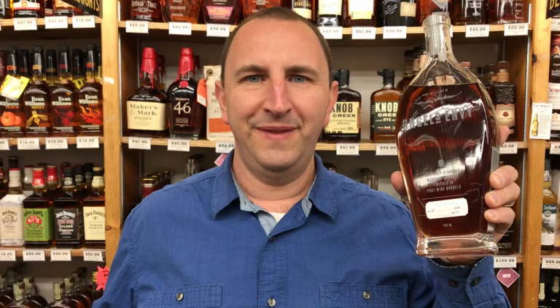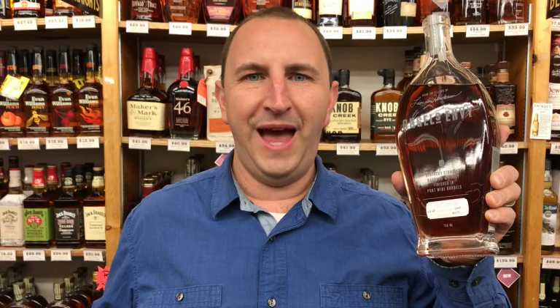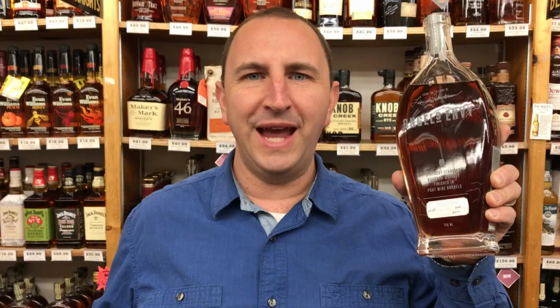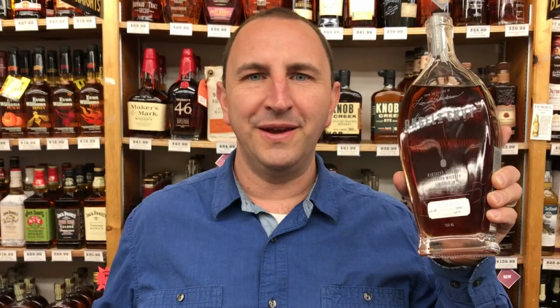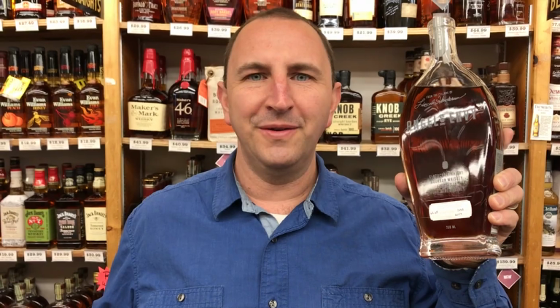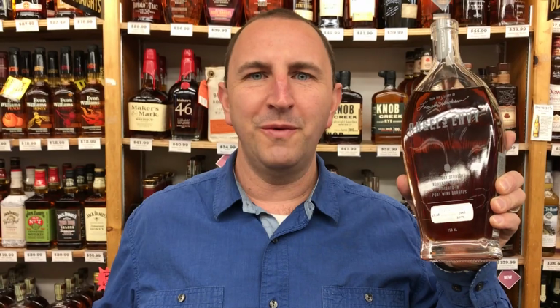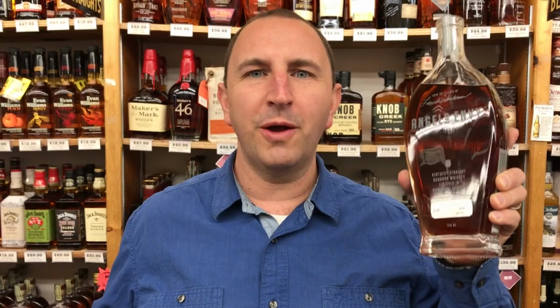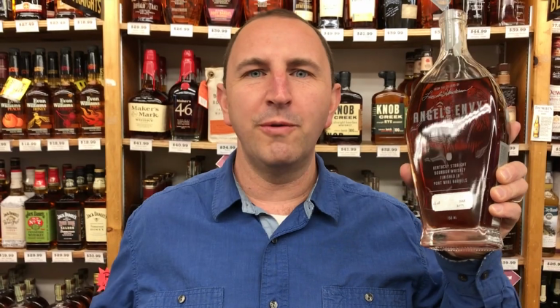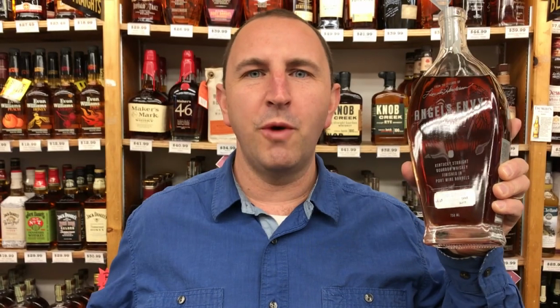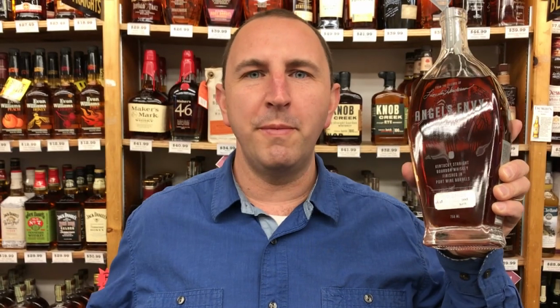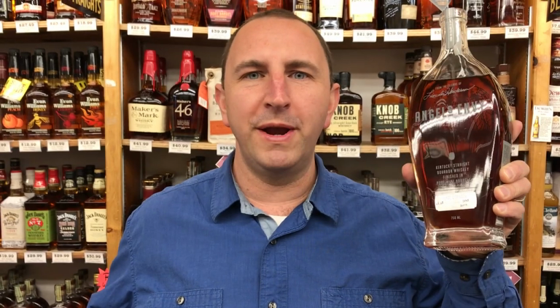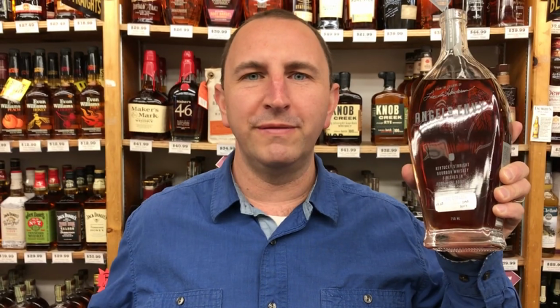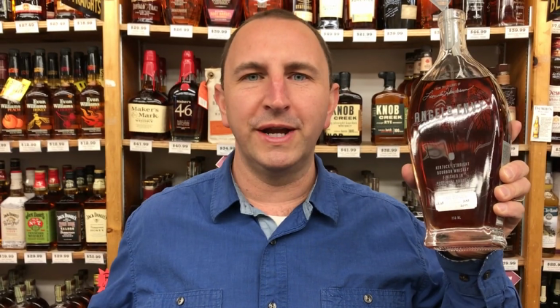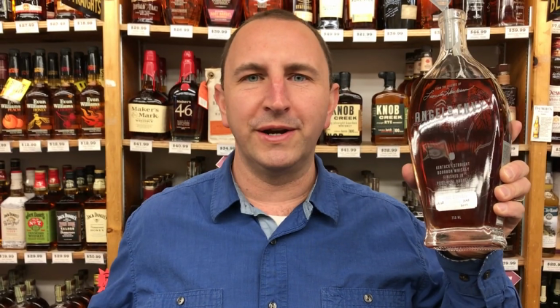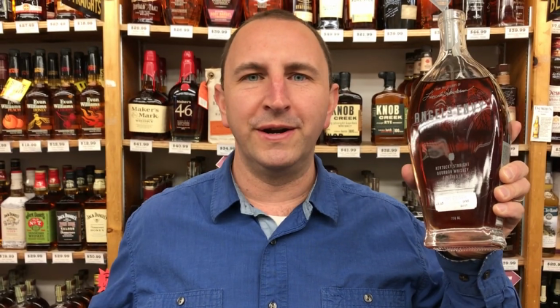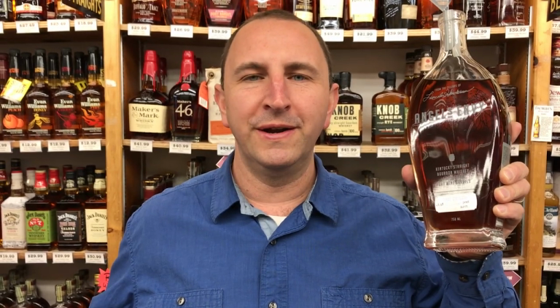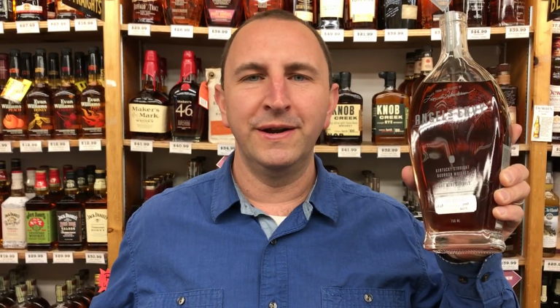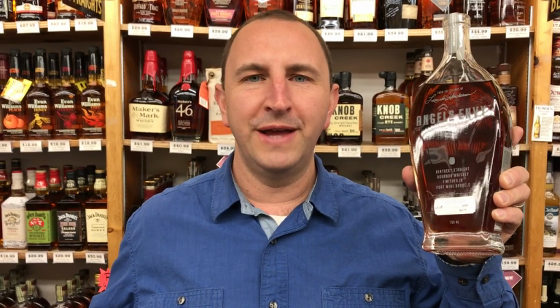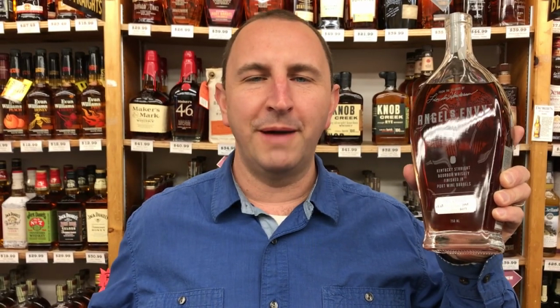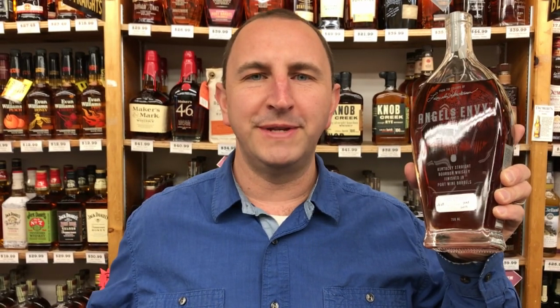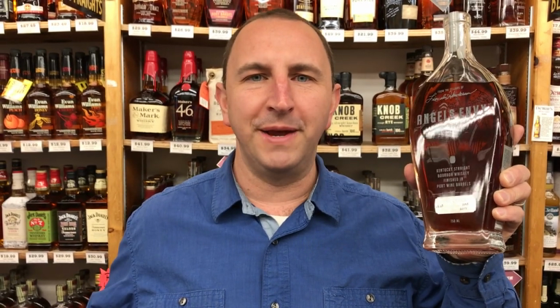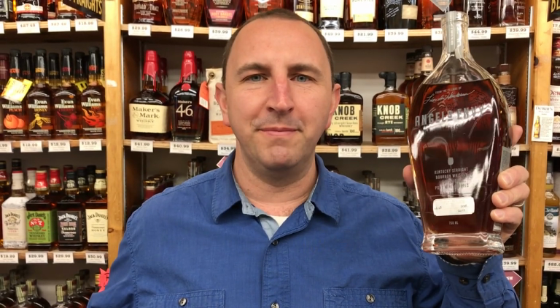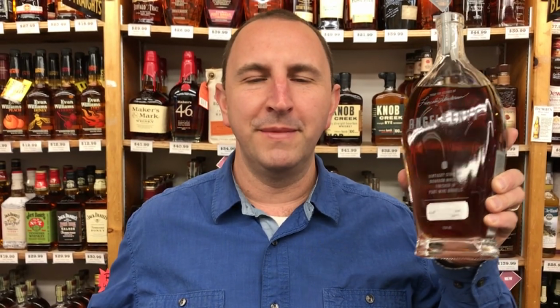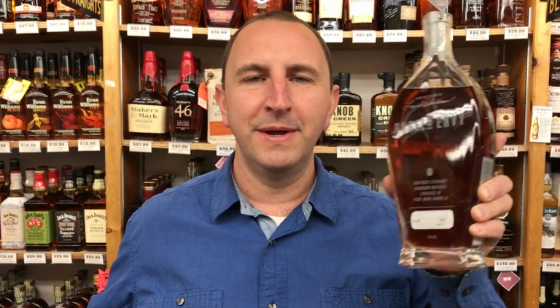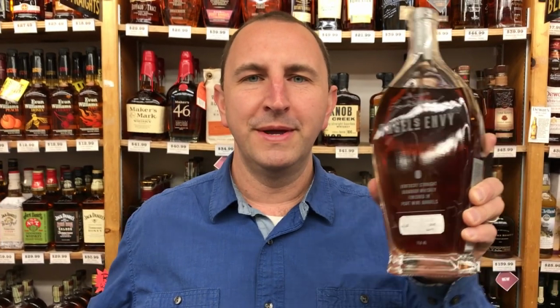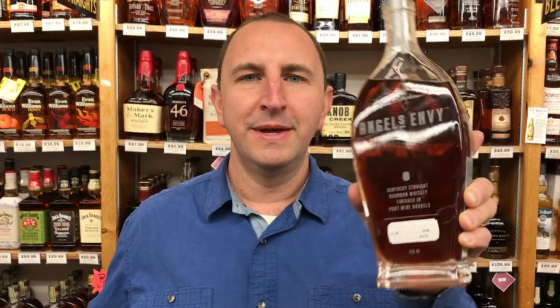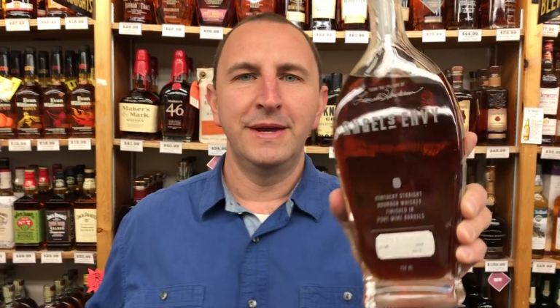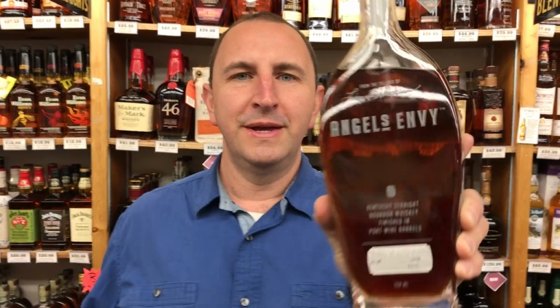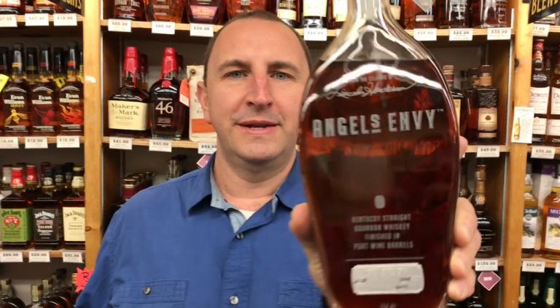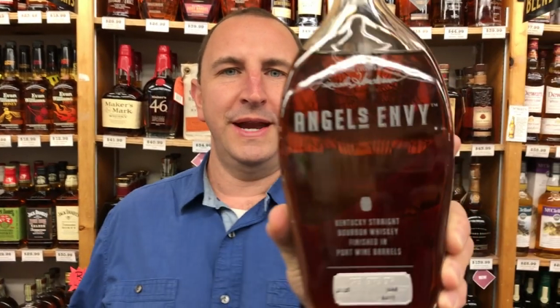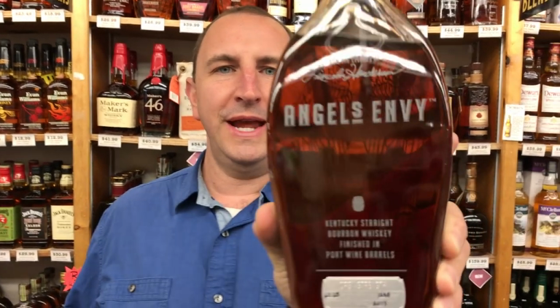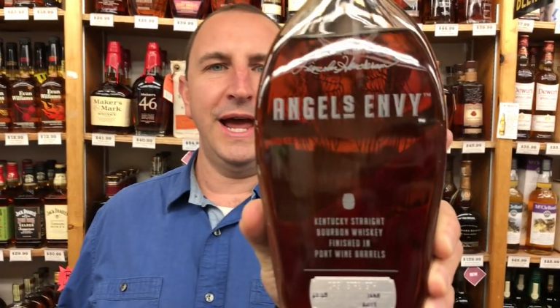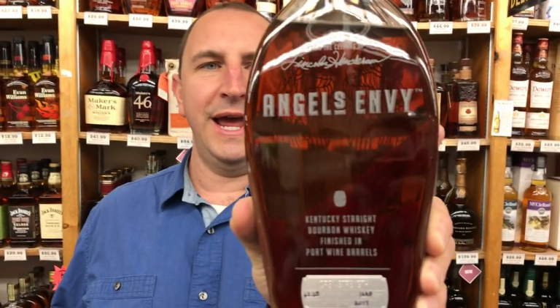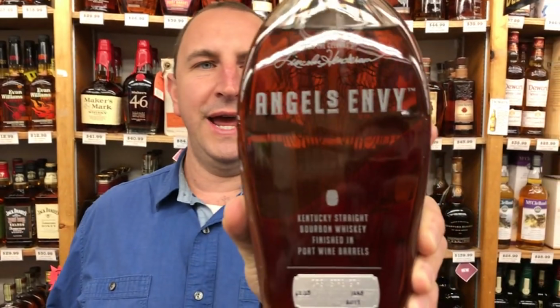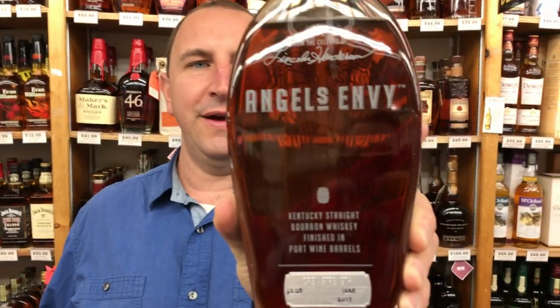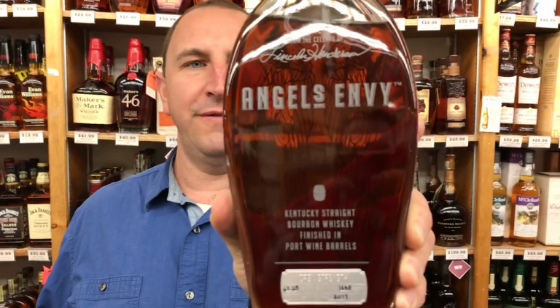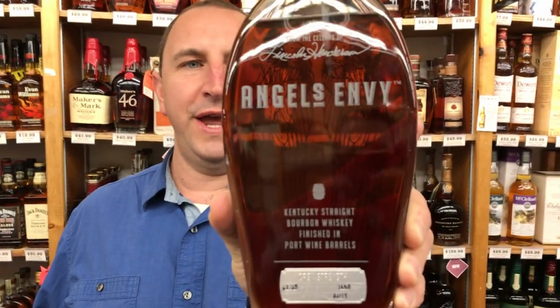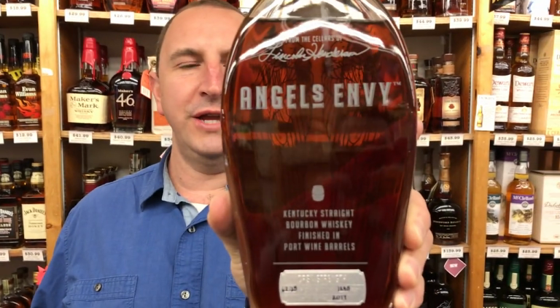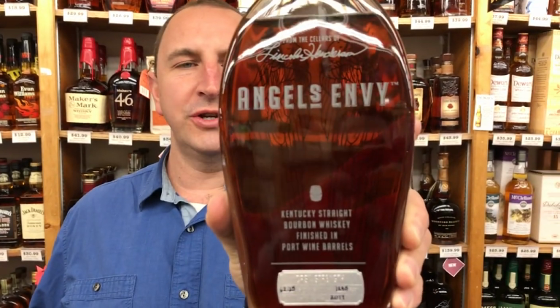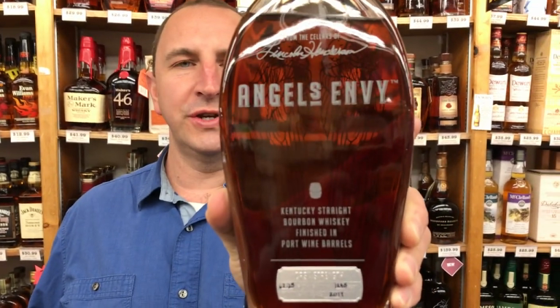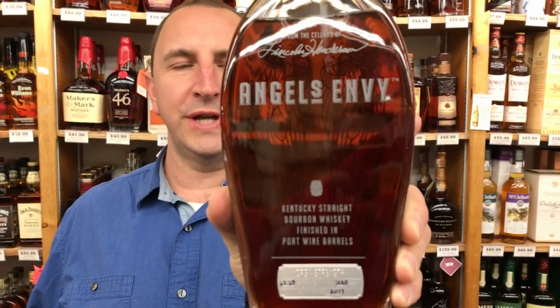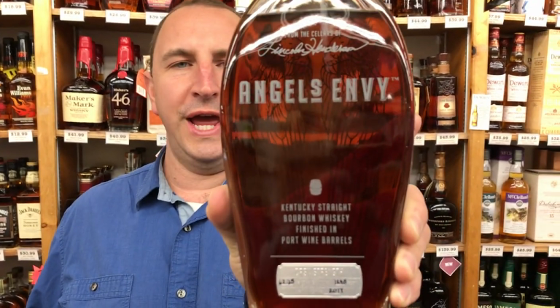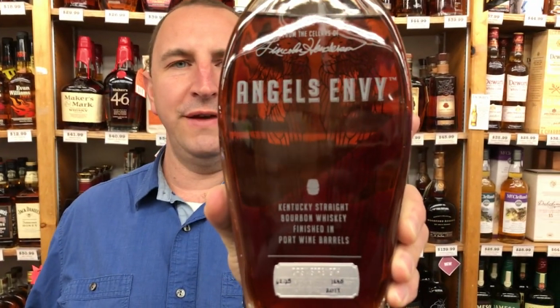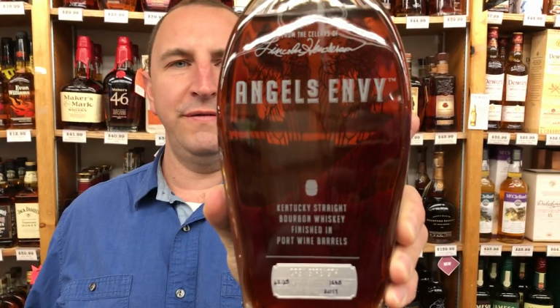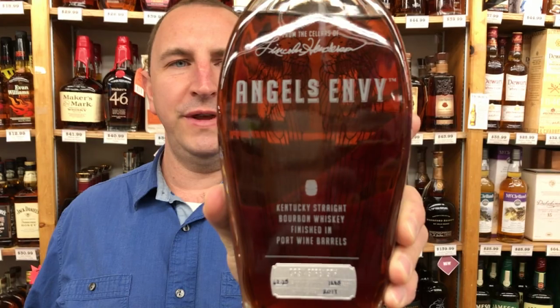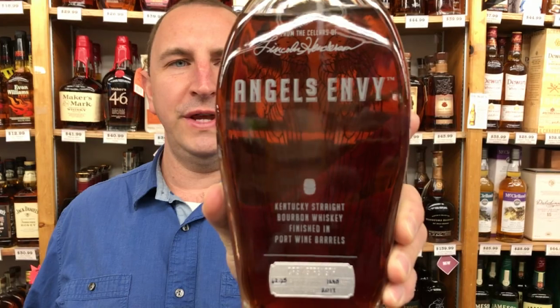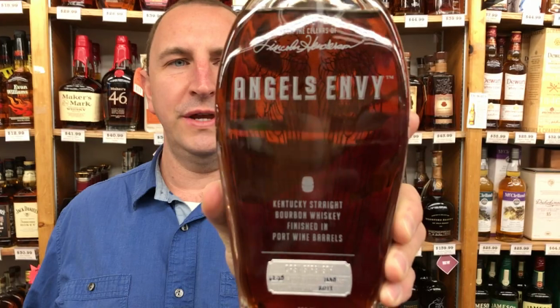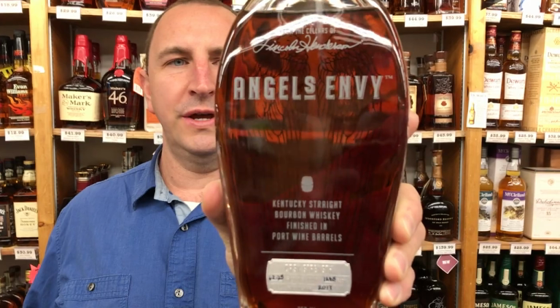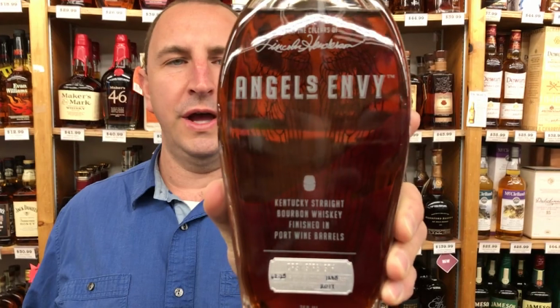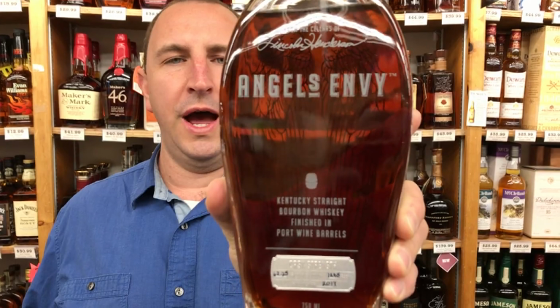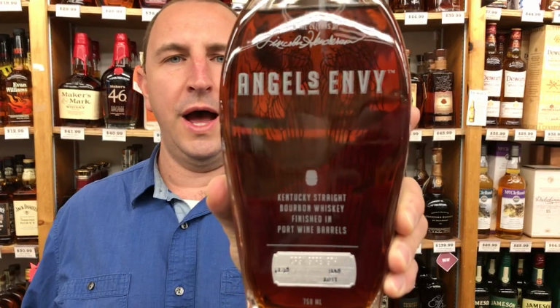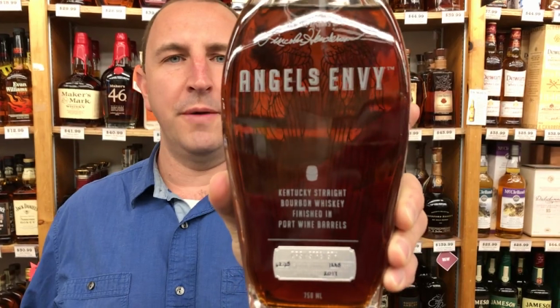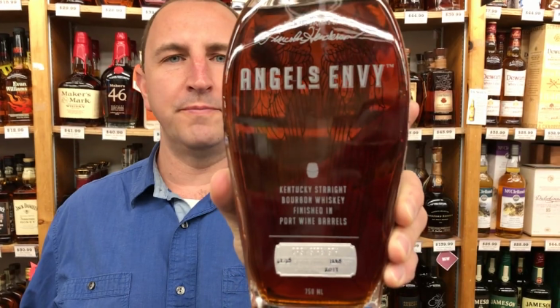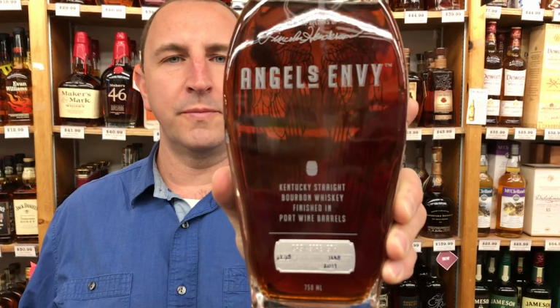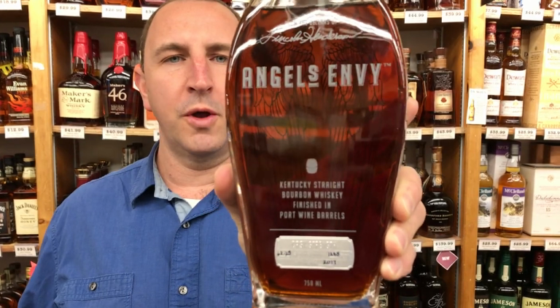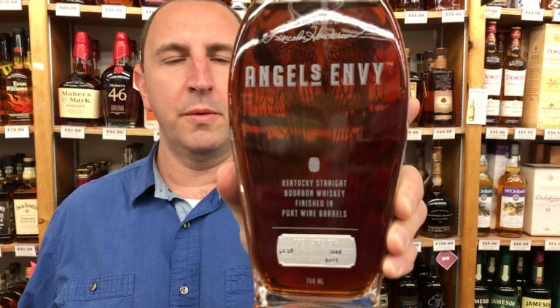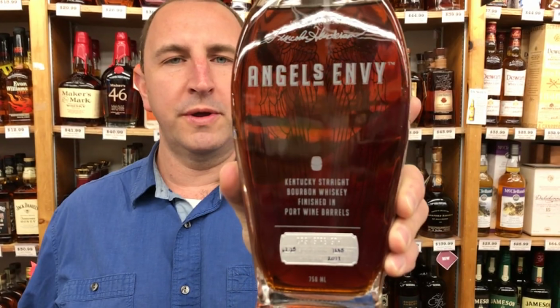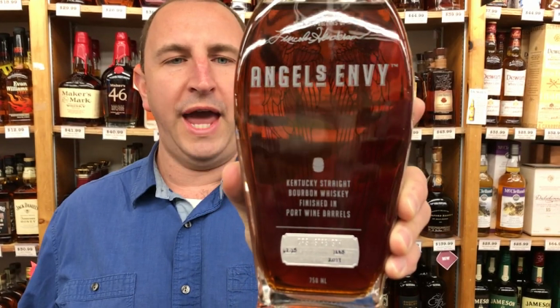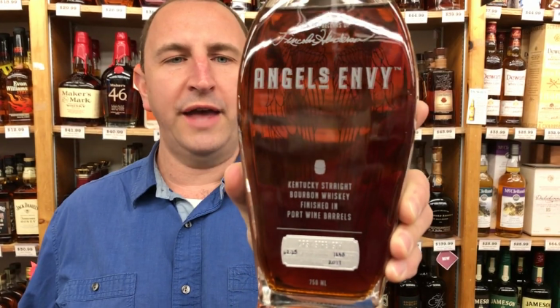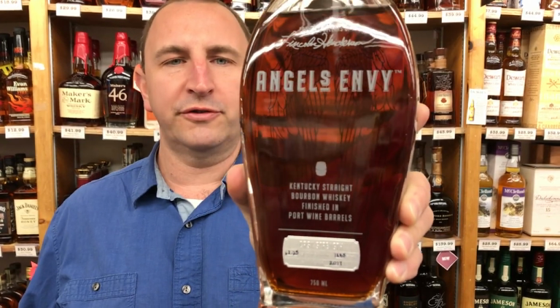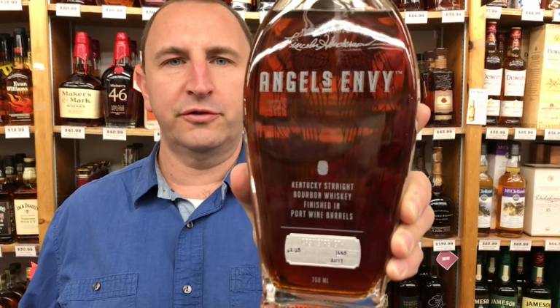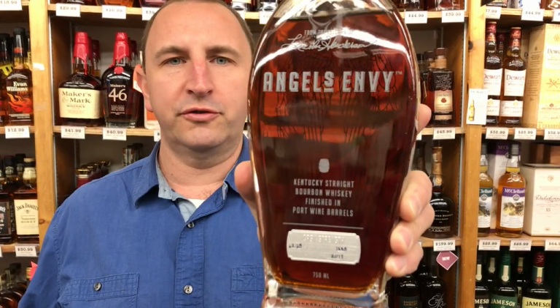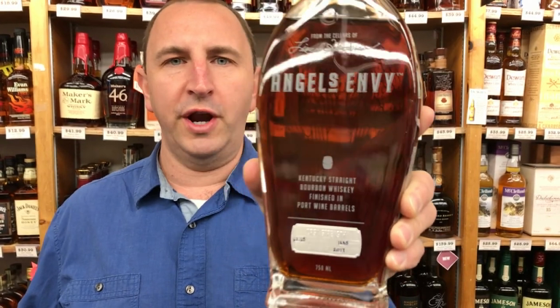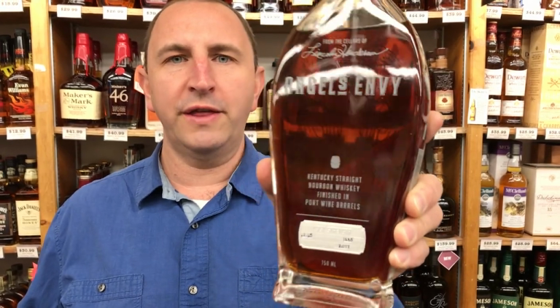Hi! Welcome to One Minute of Liquor. I'm Tim. Today I have Angel's Envy Cask Strength.